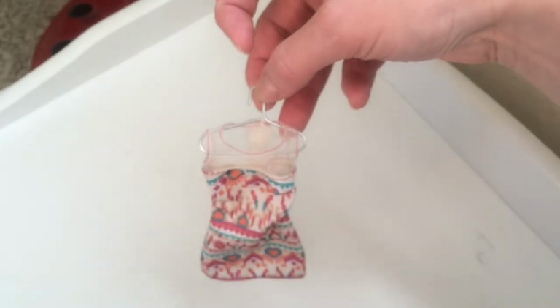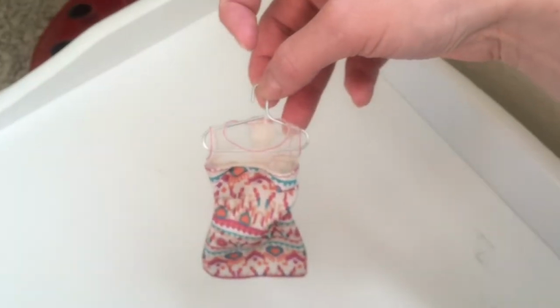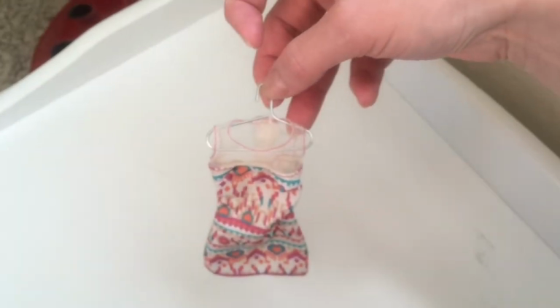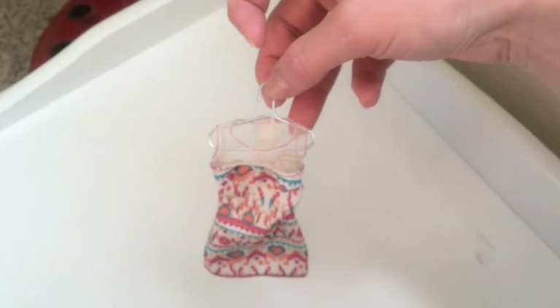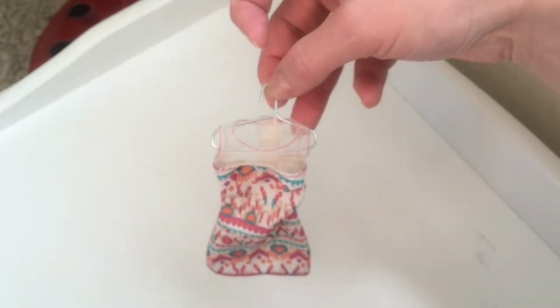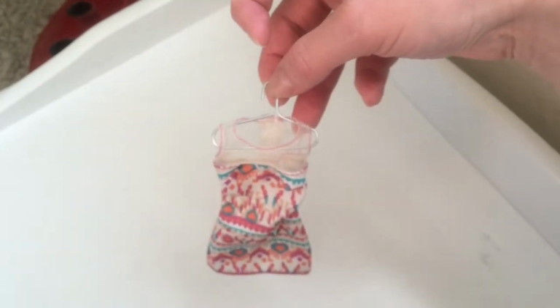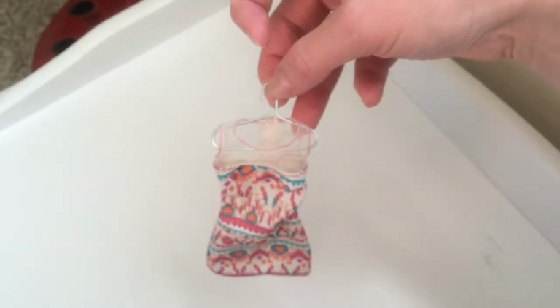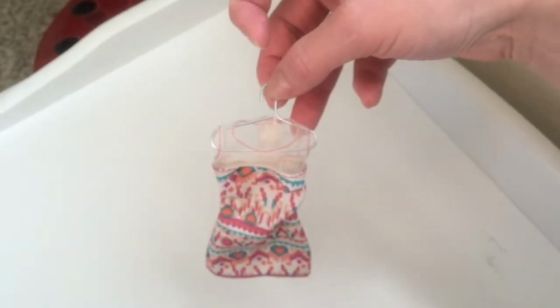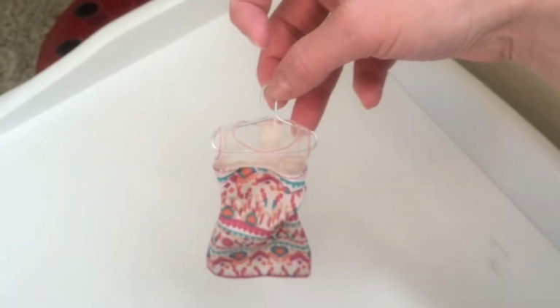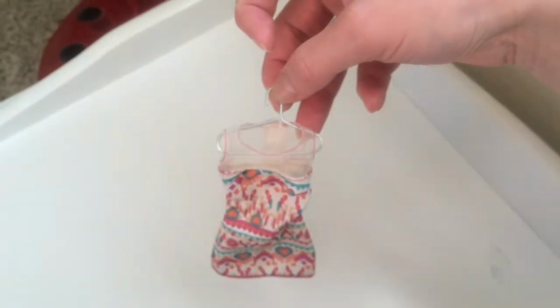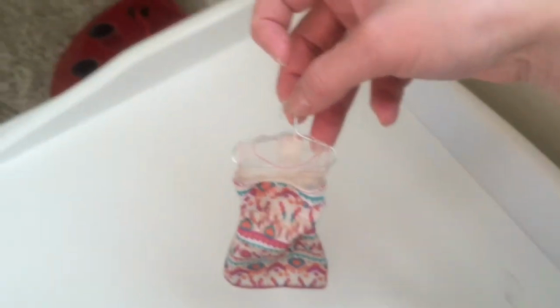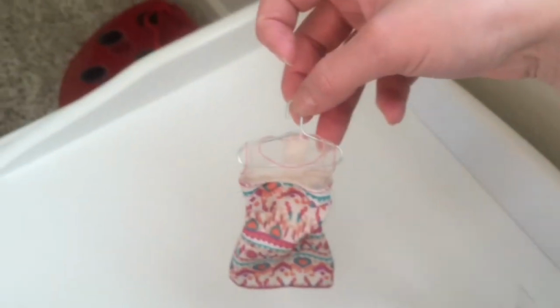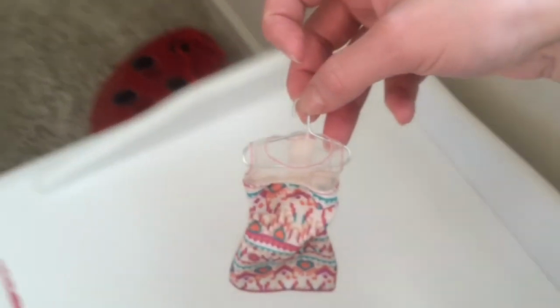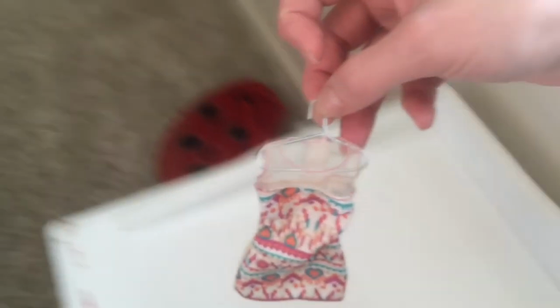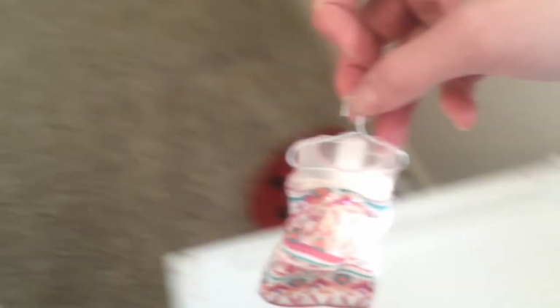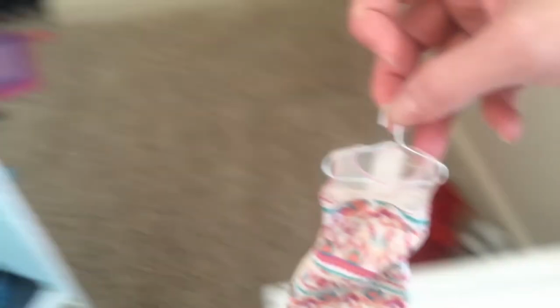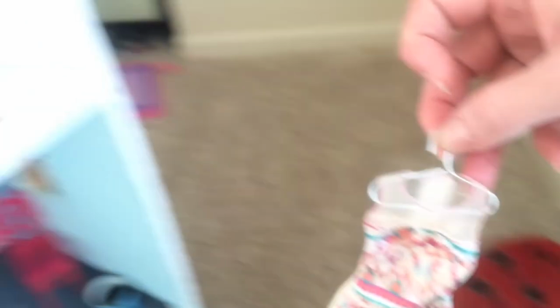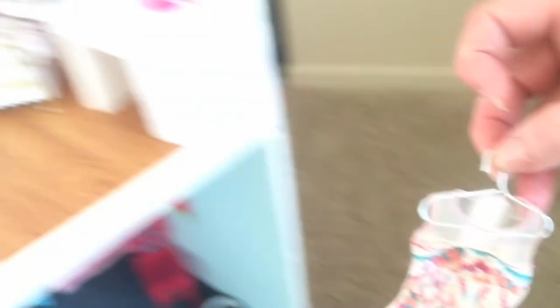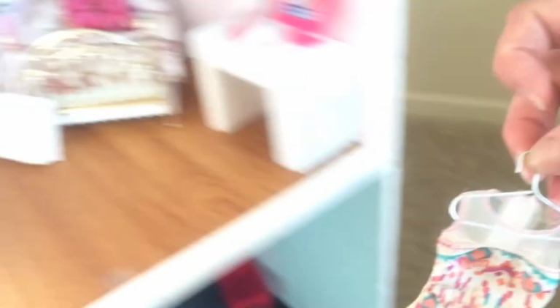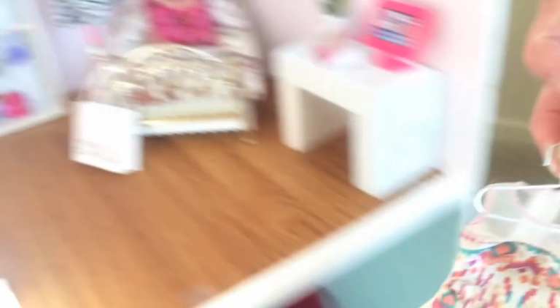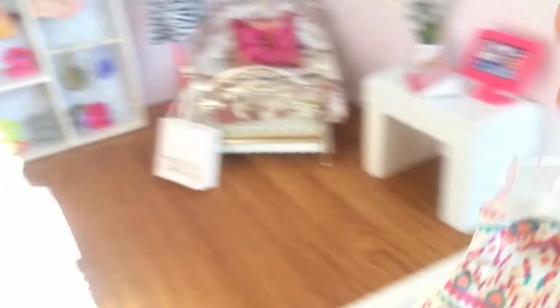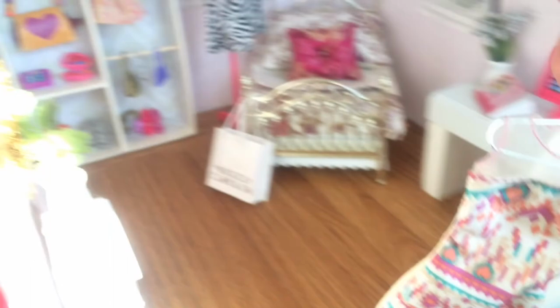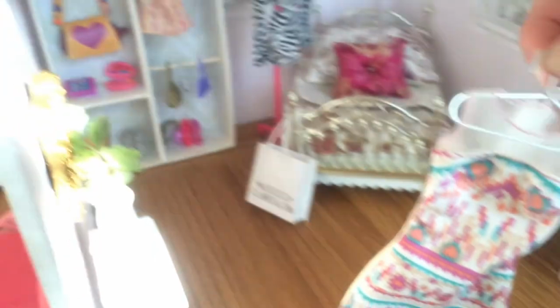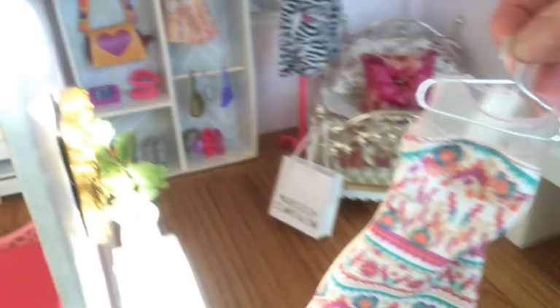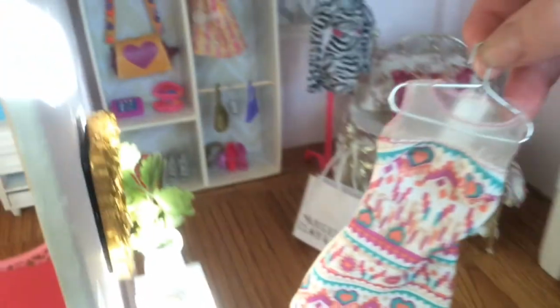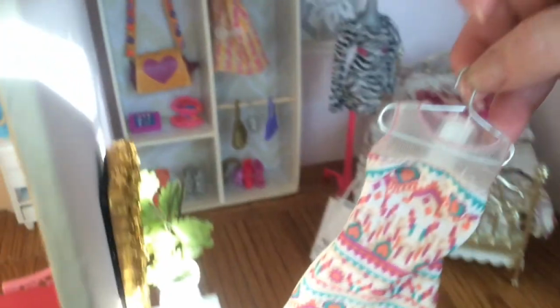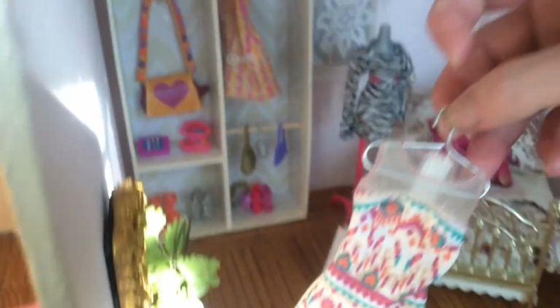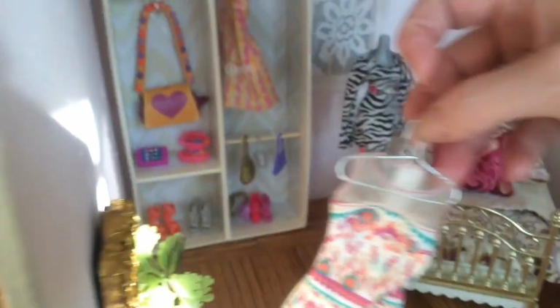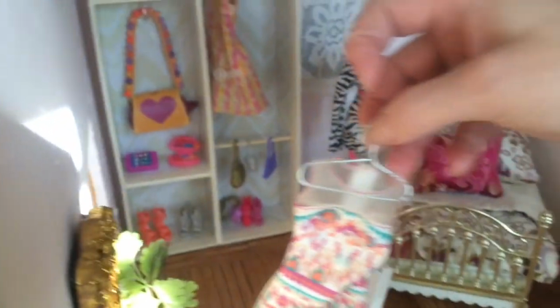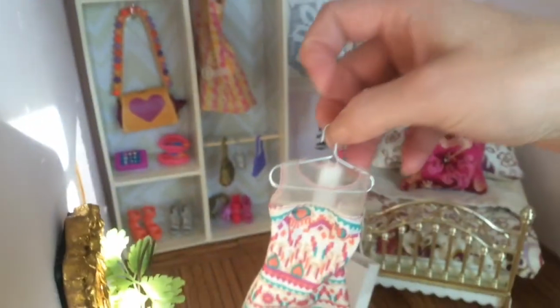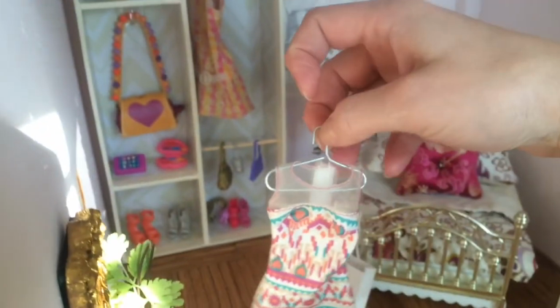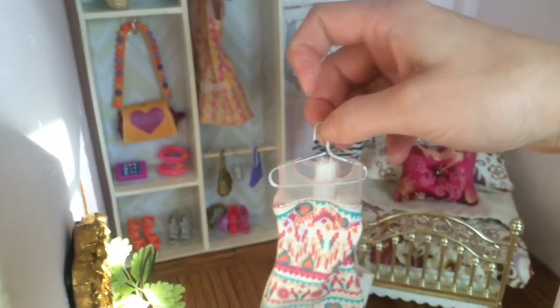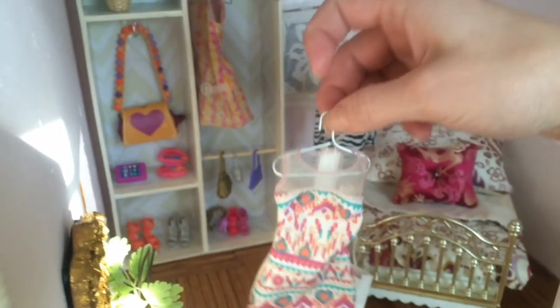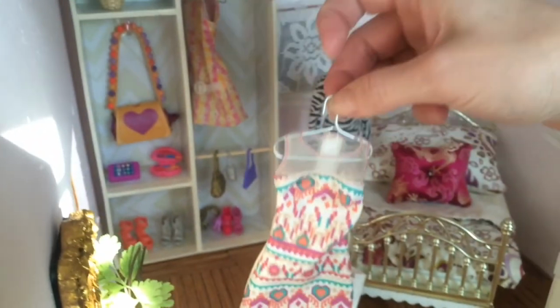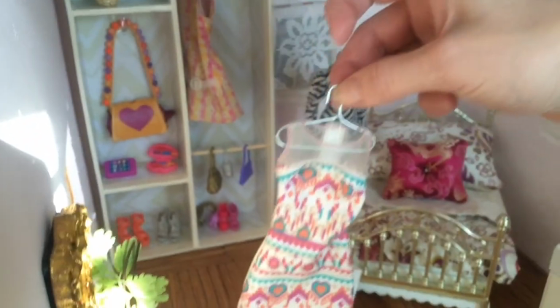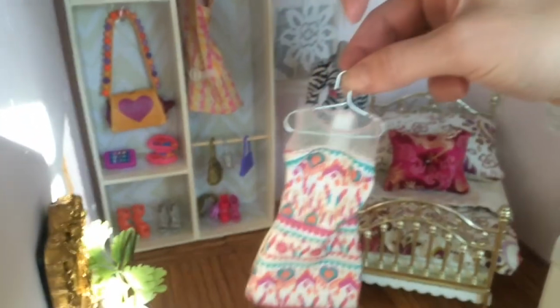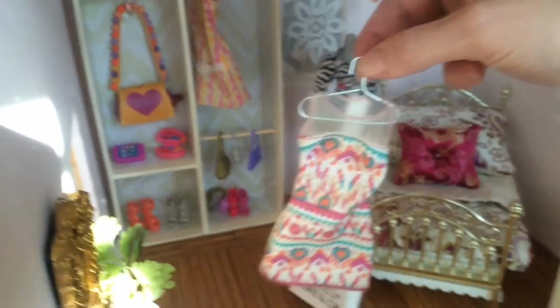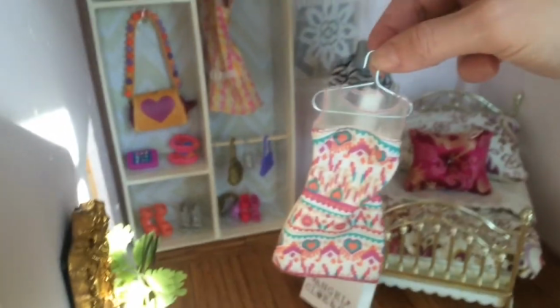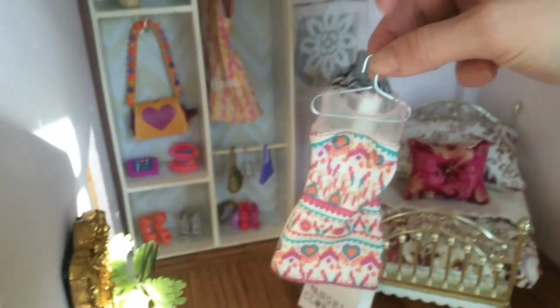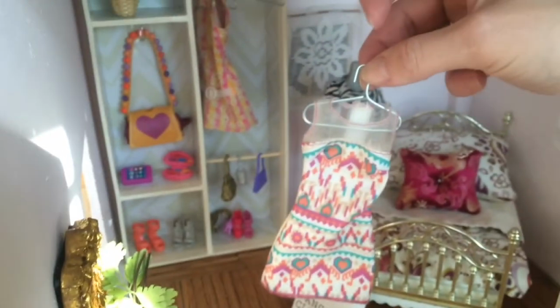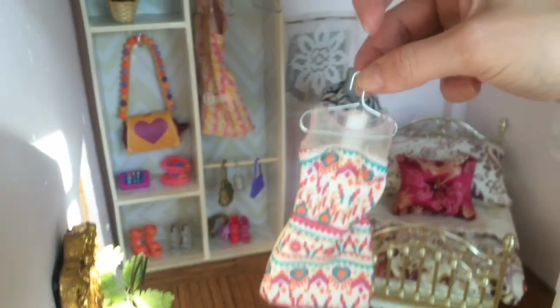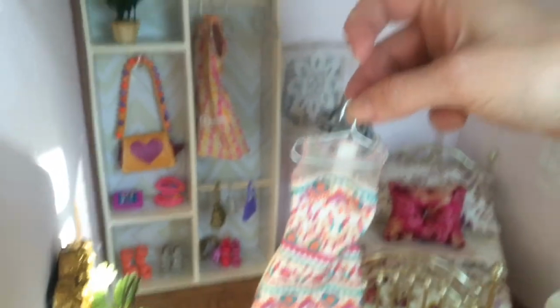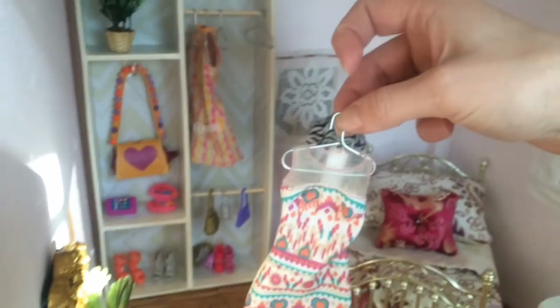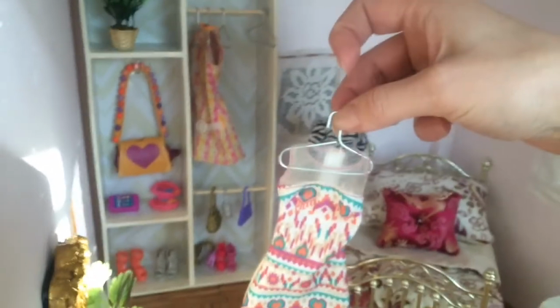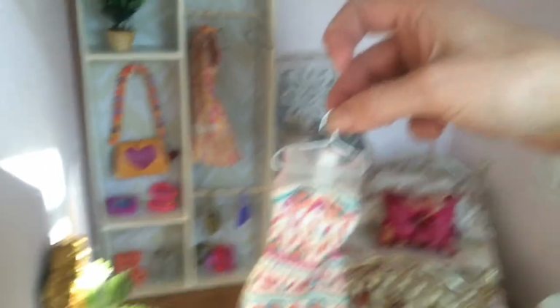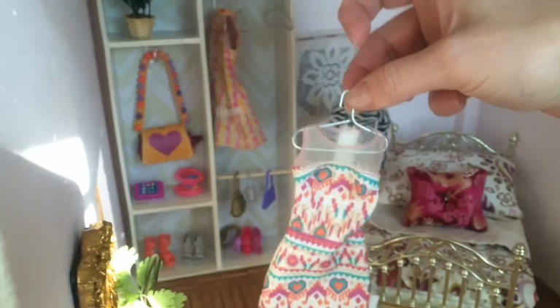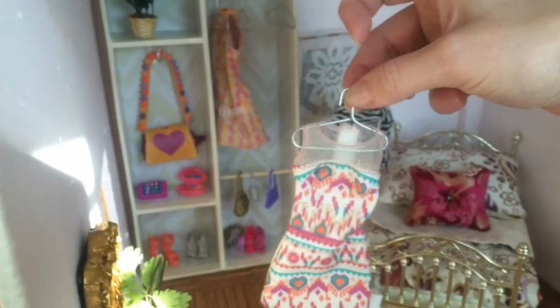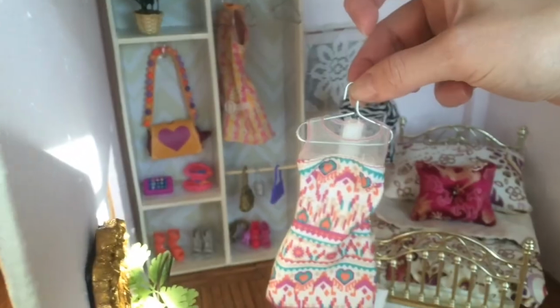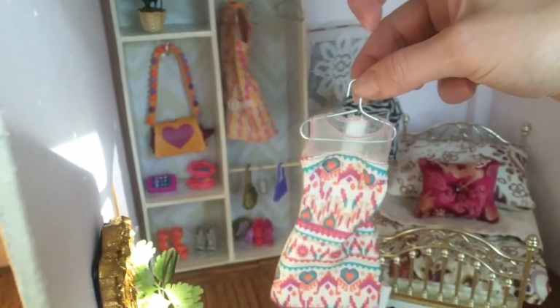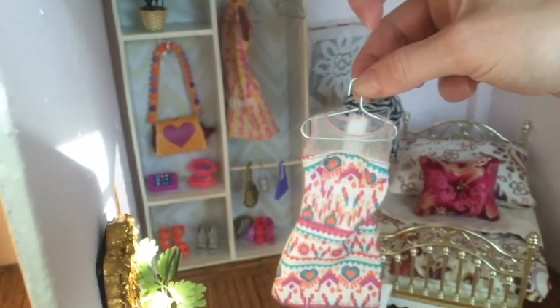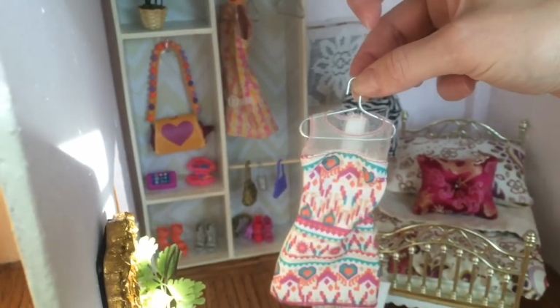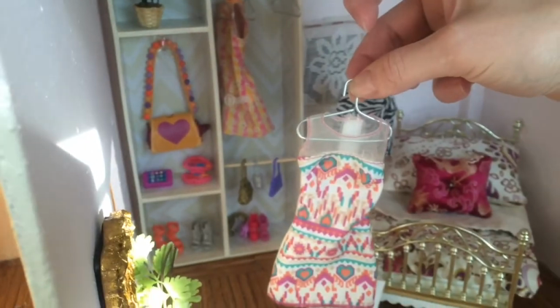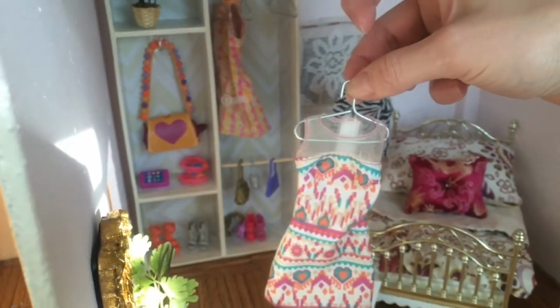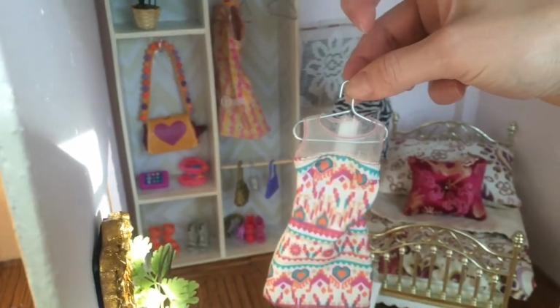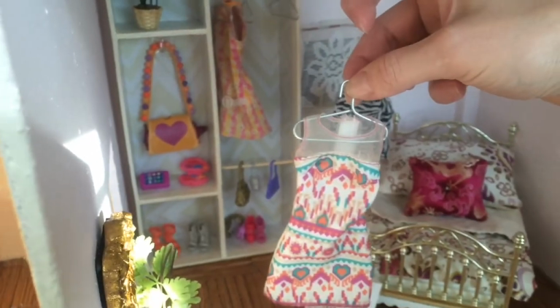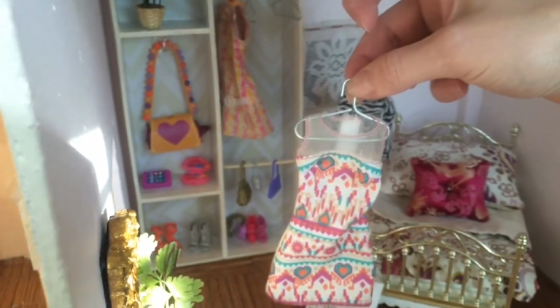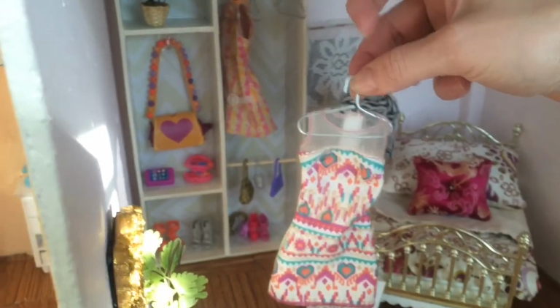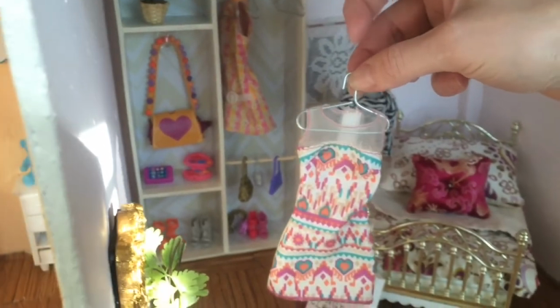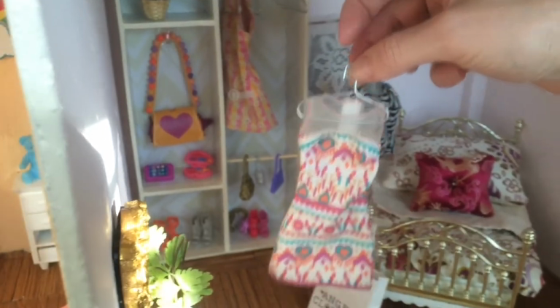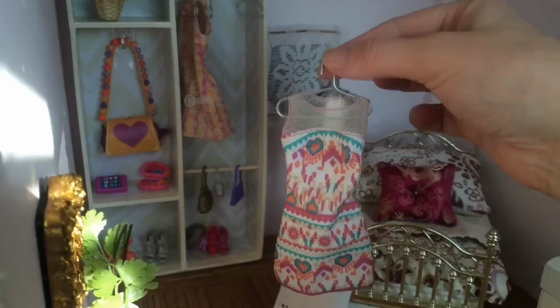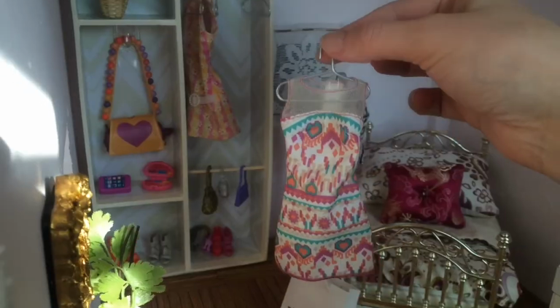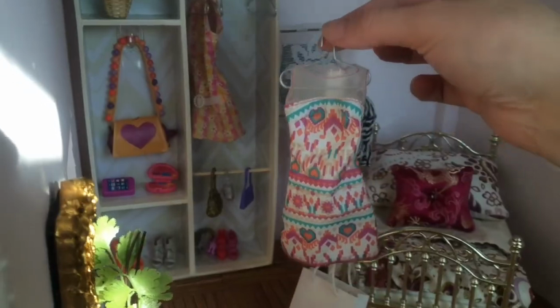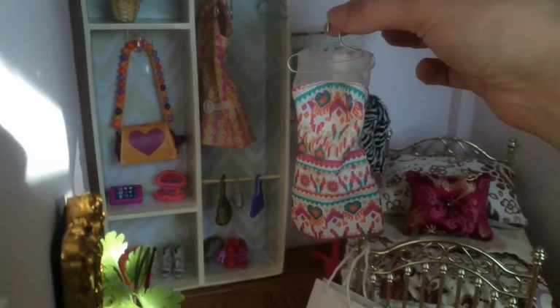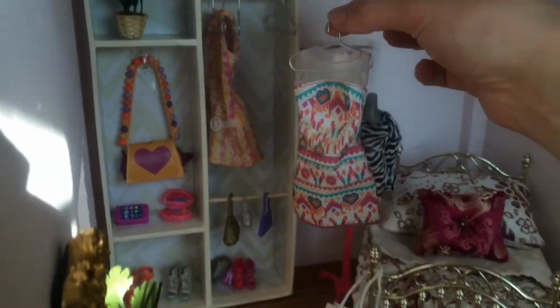I hope this helps you and I hope you enjoy making paper clip doll hangers. Thanks and have a great day.